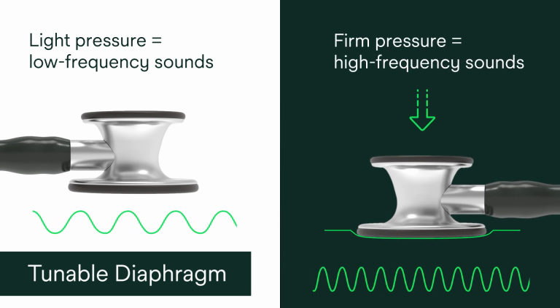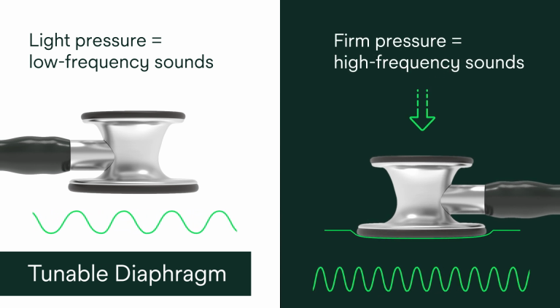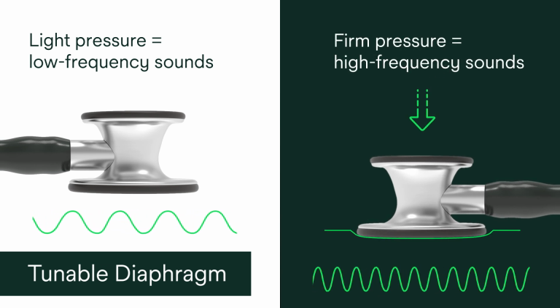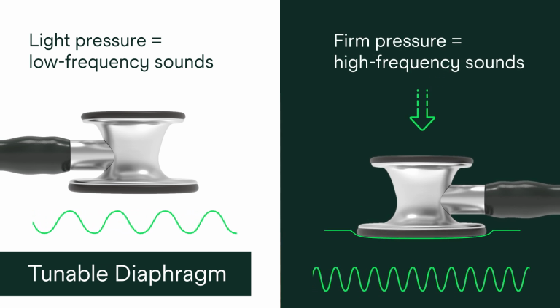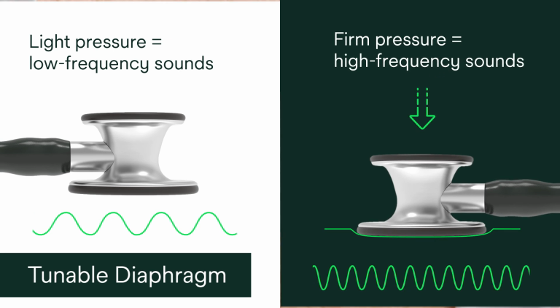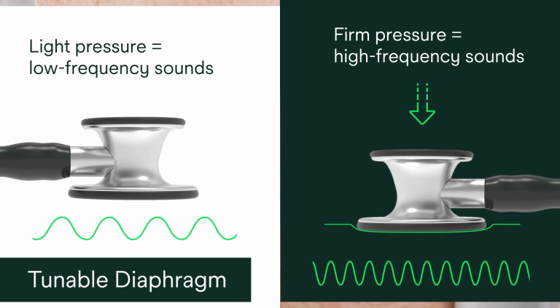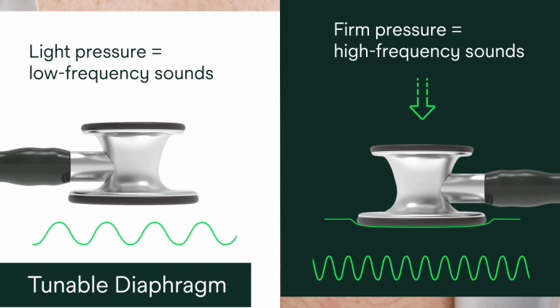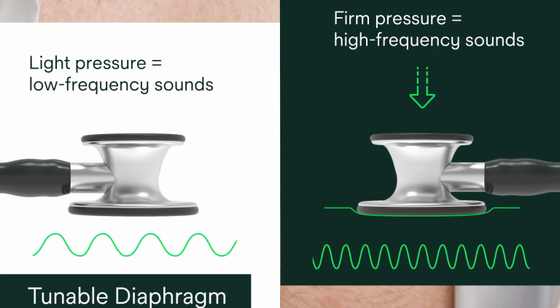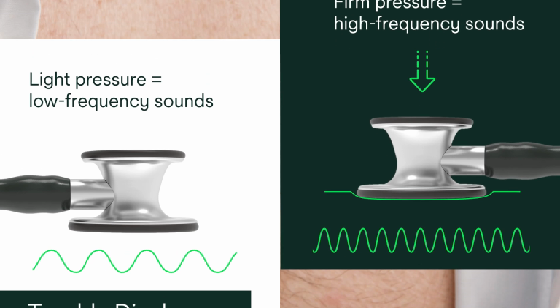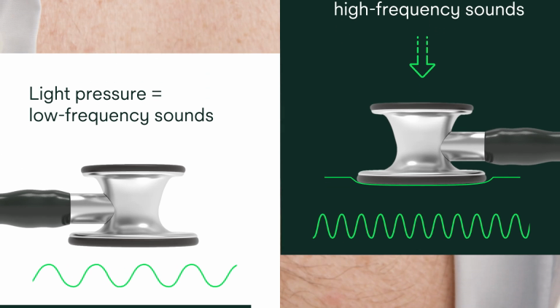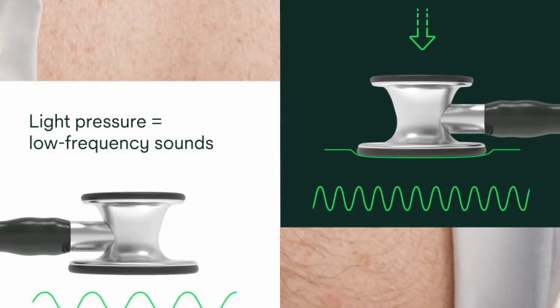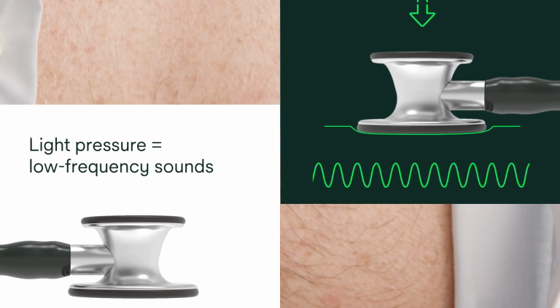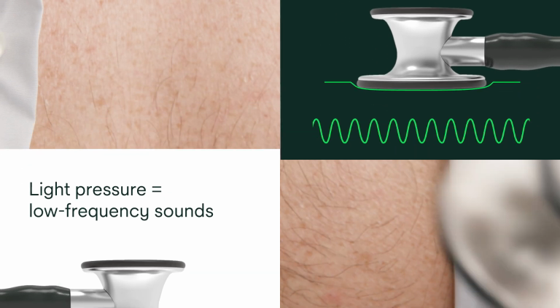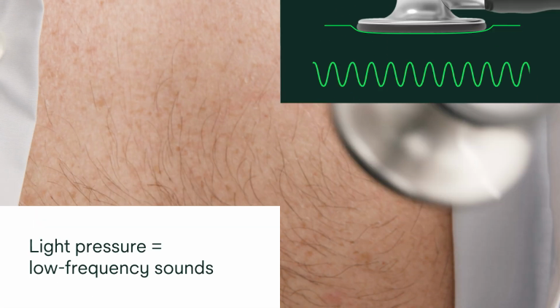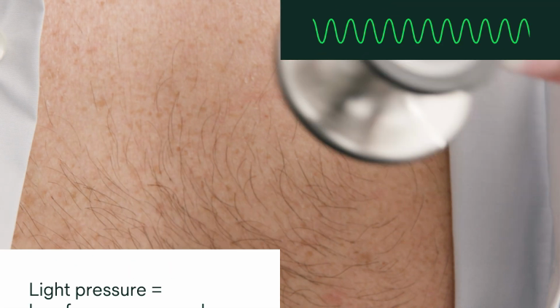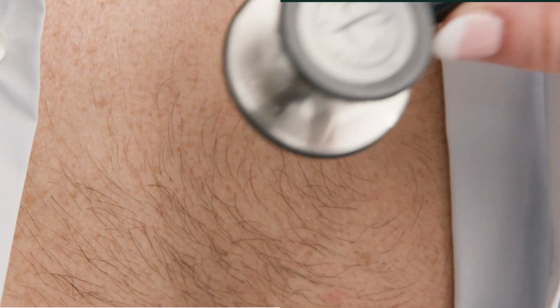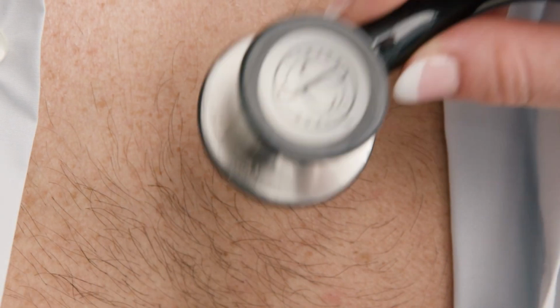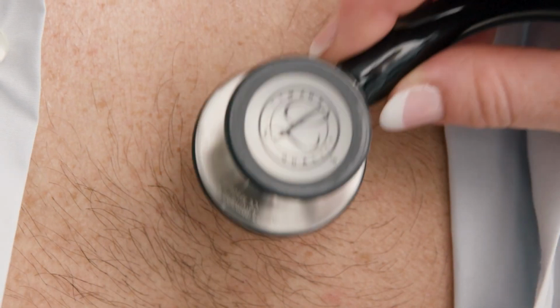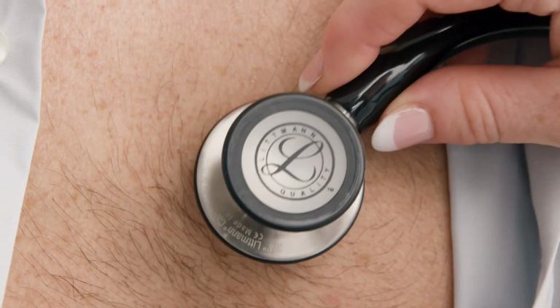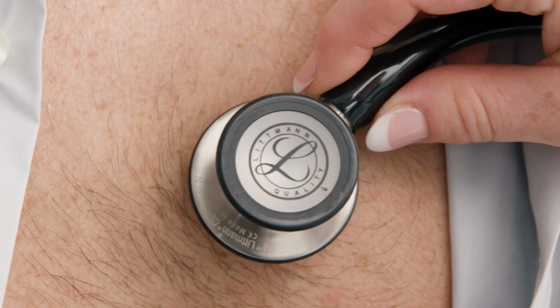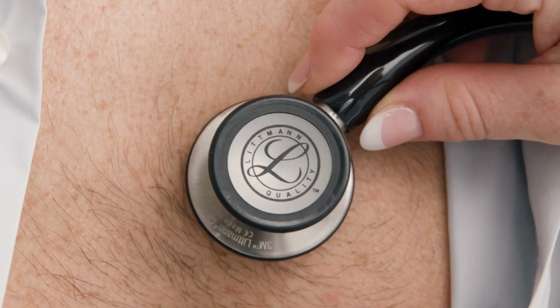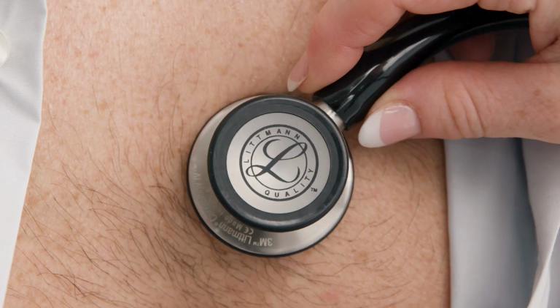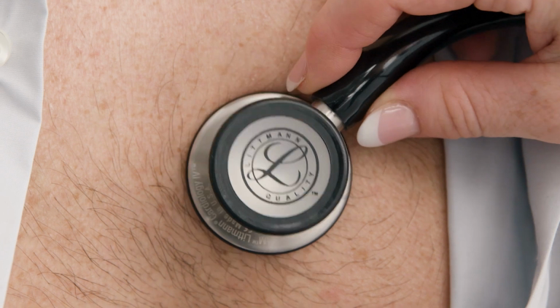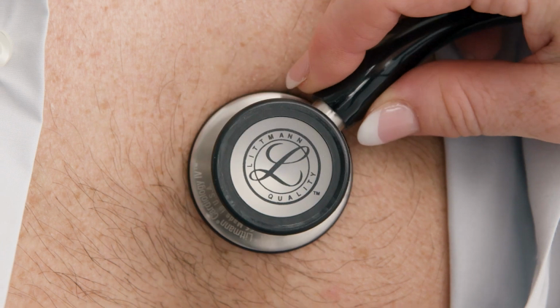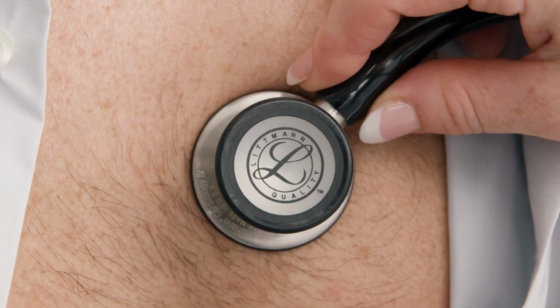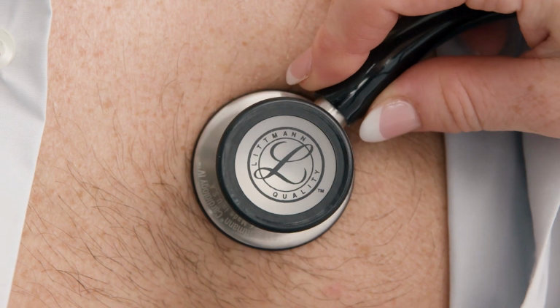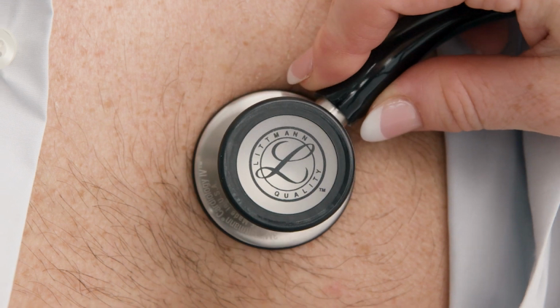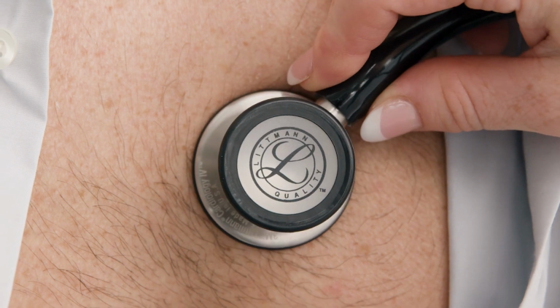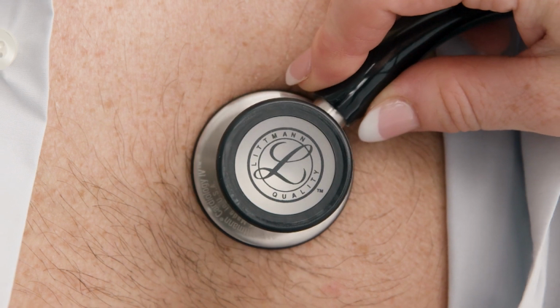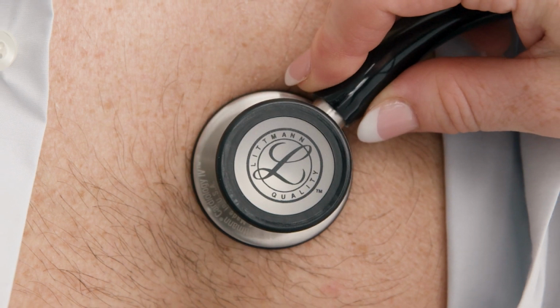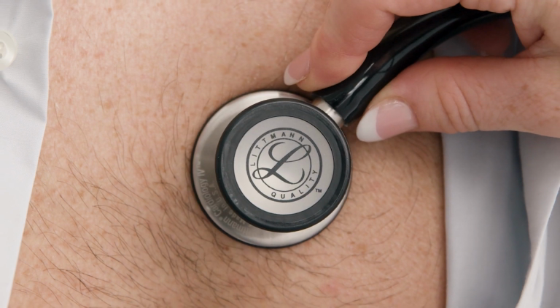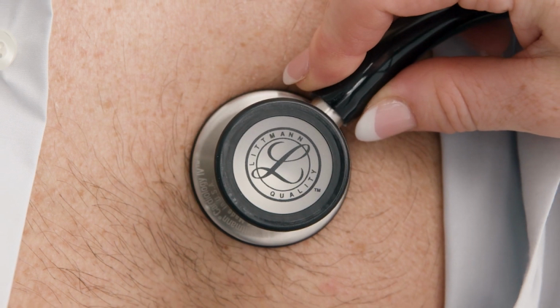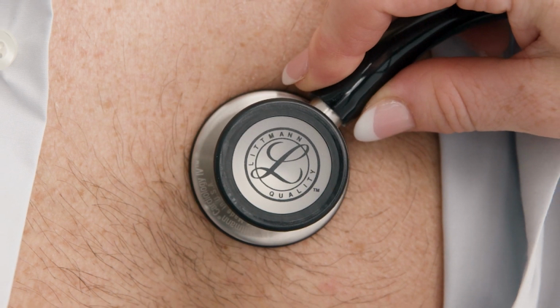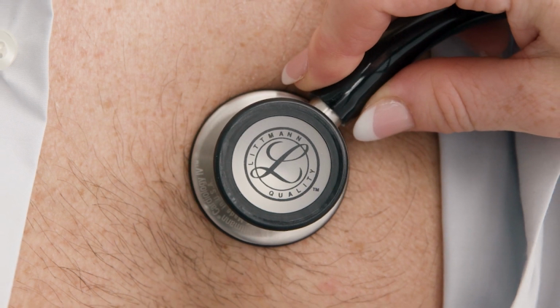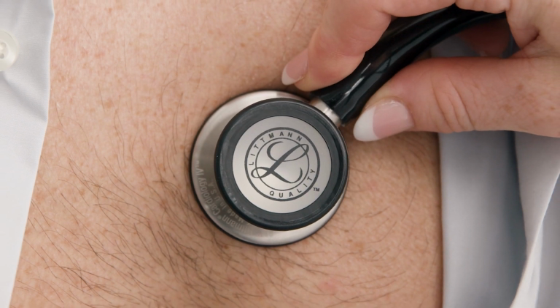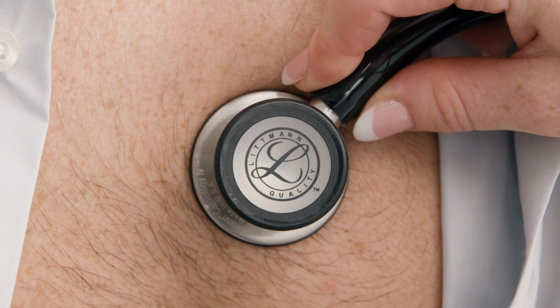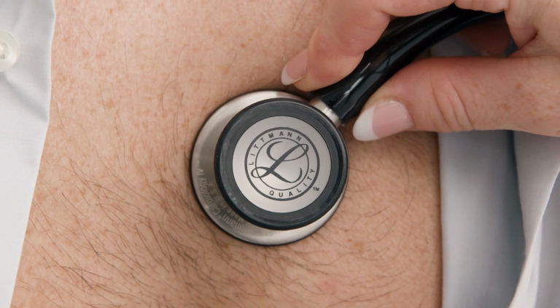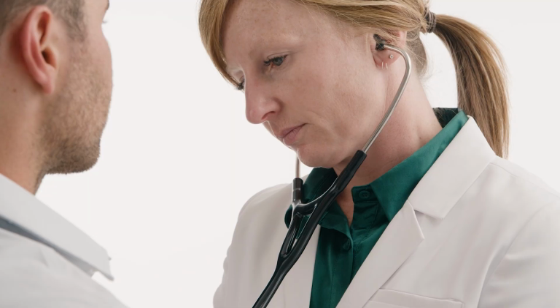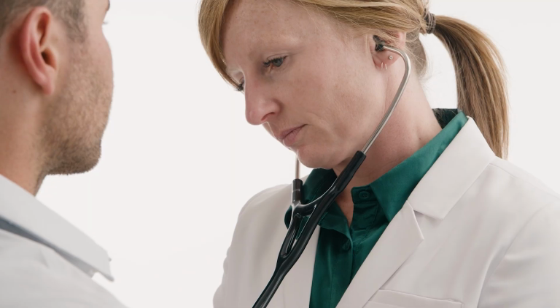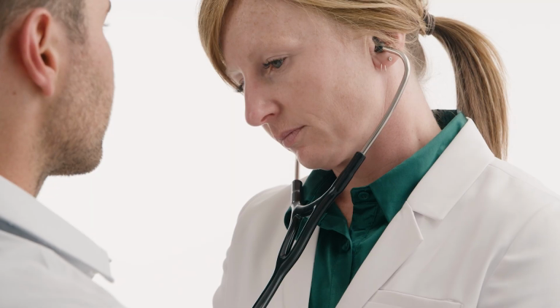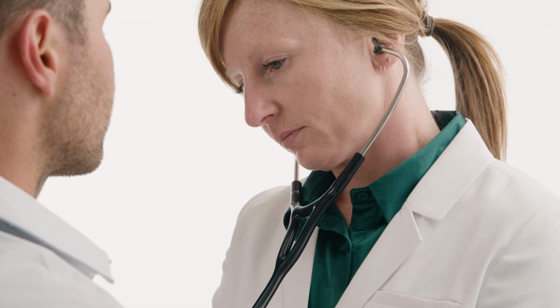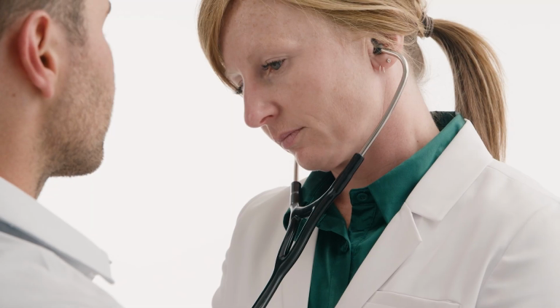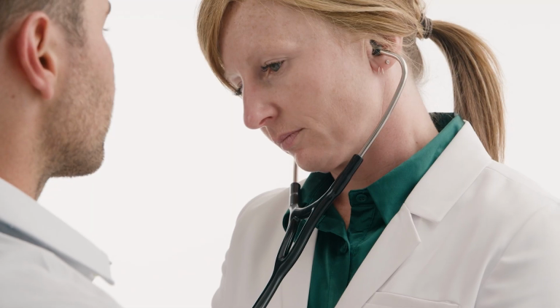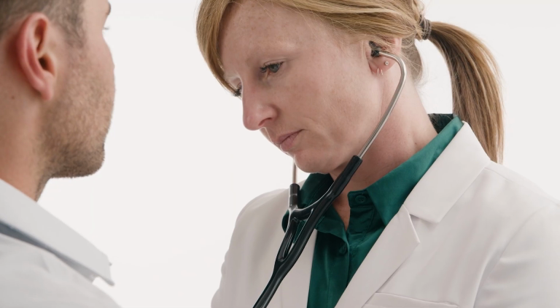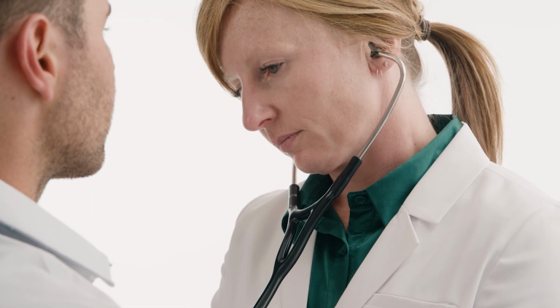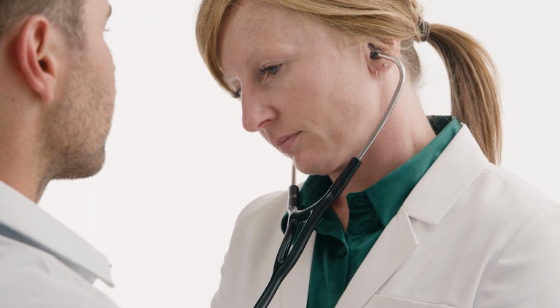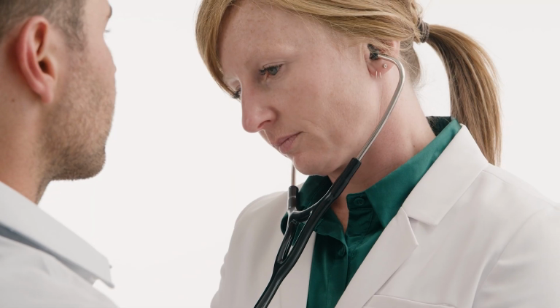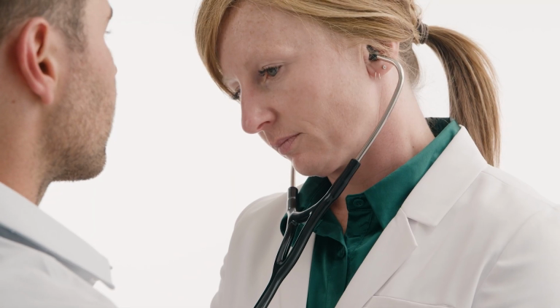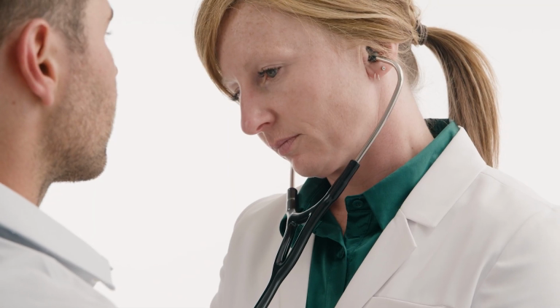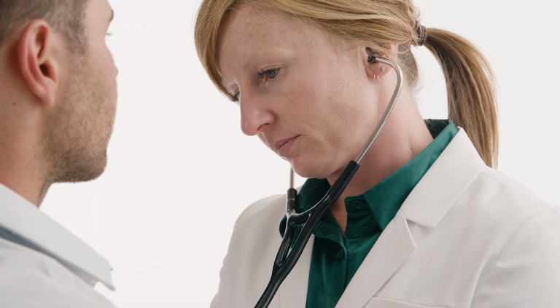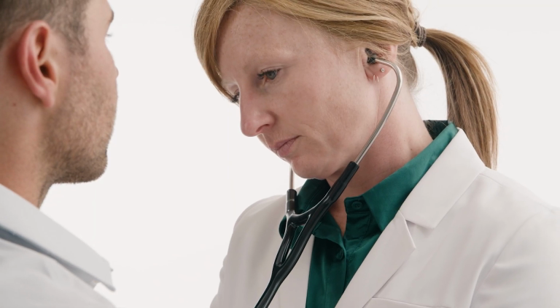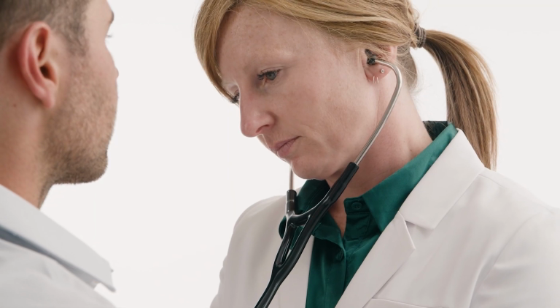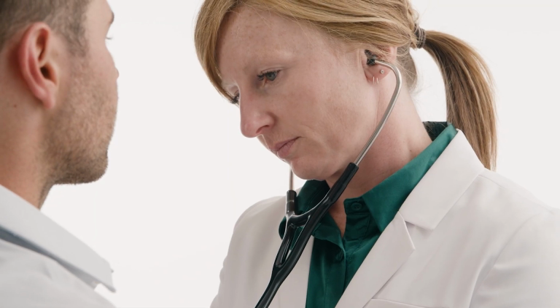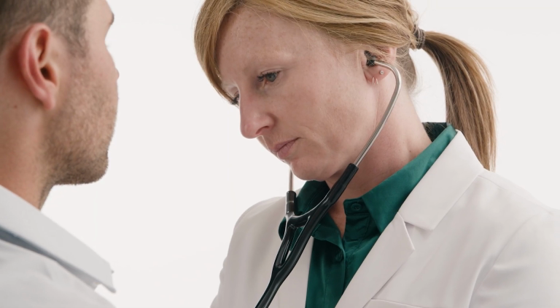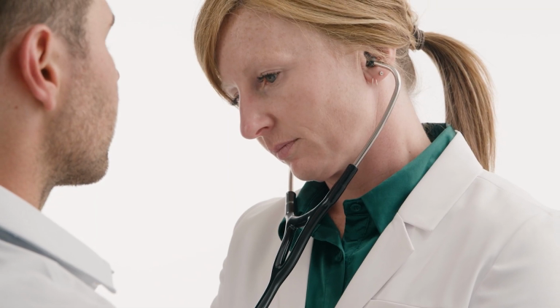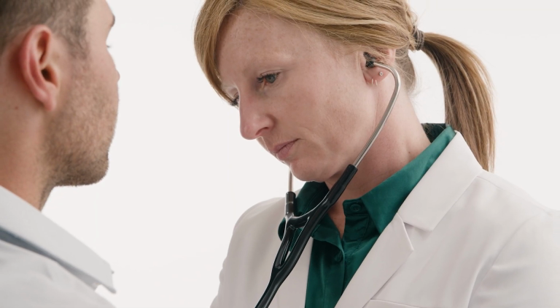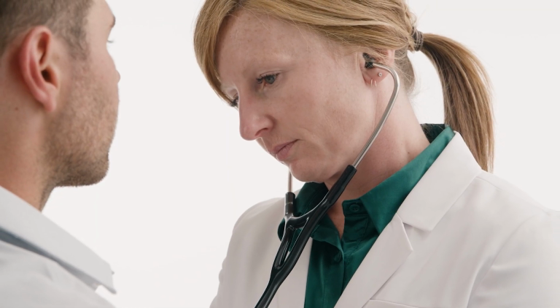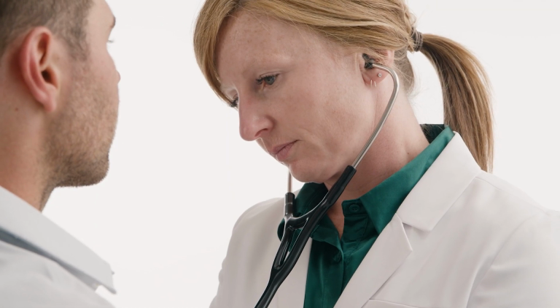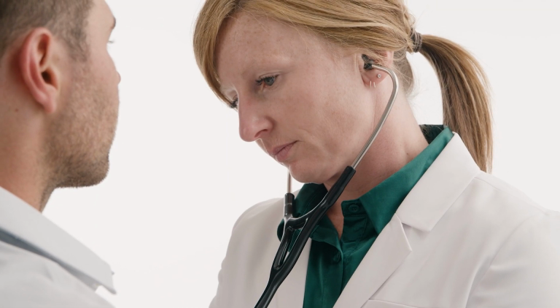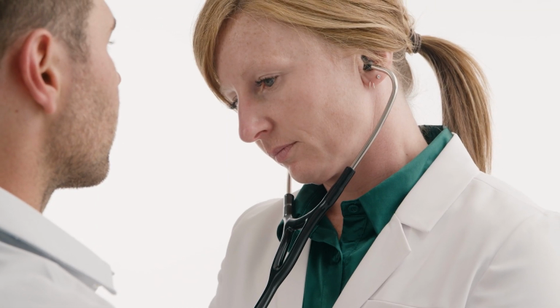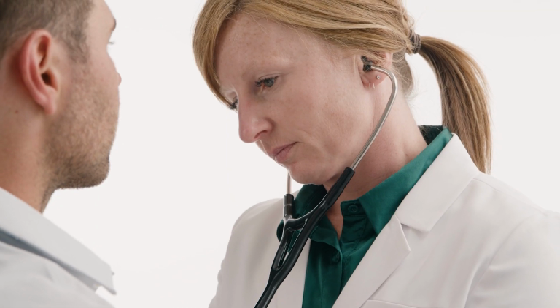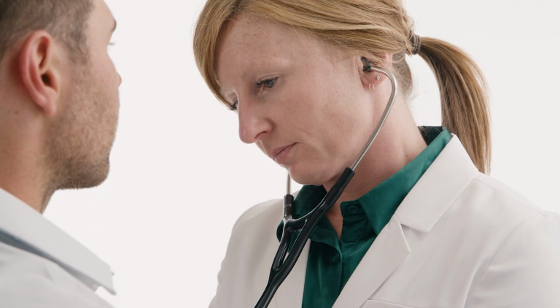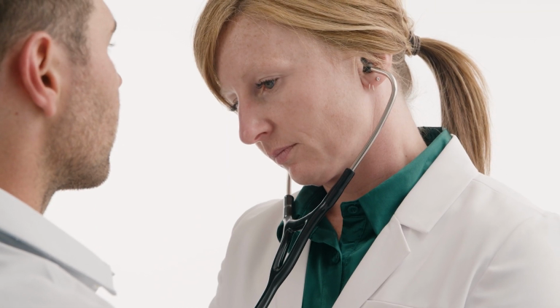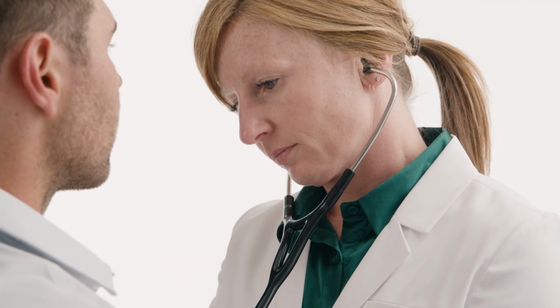All of these parts crafted with precision are why Litman stethoscopes are trusted for excellent acoustics and reliability.